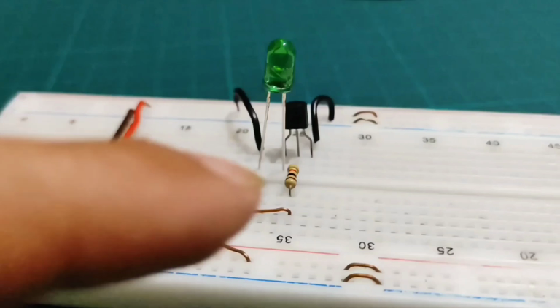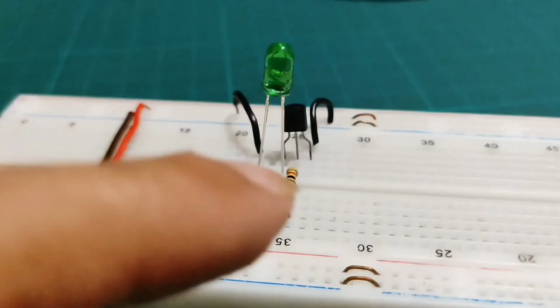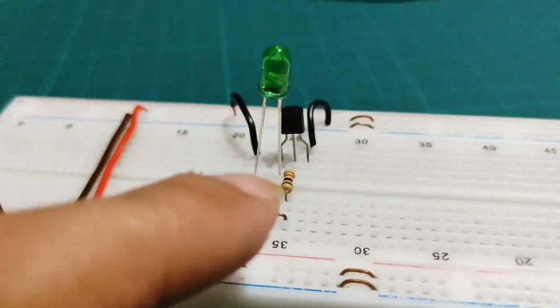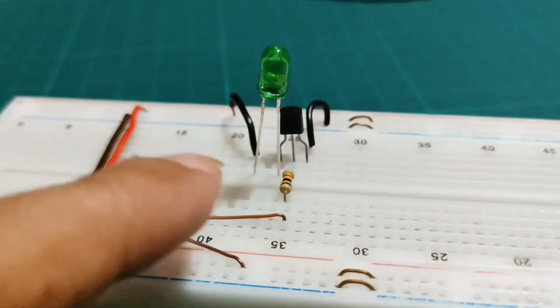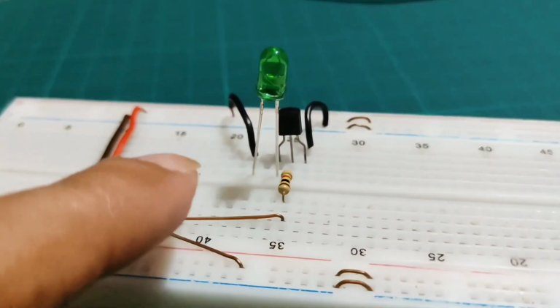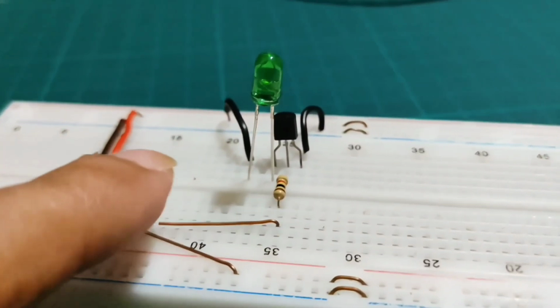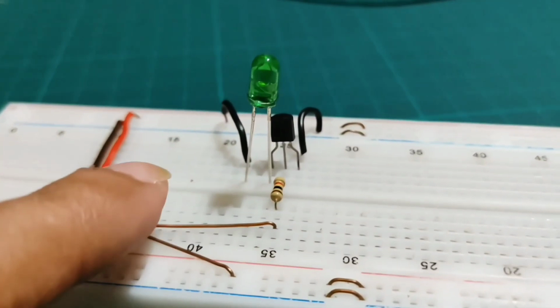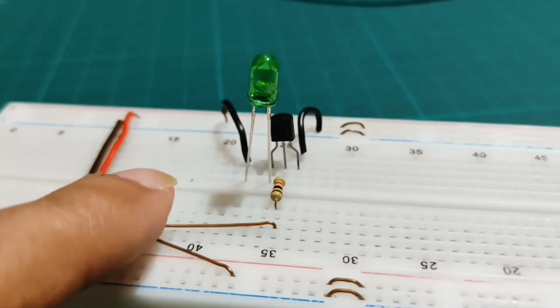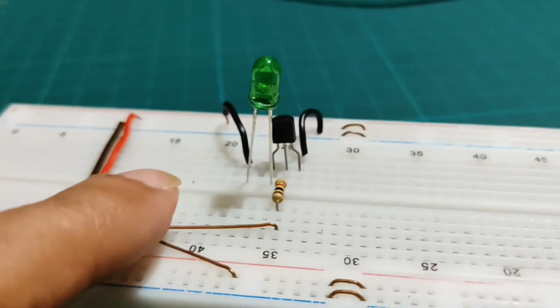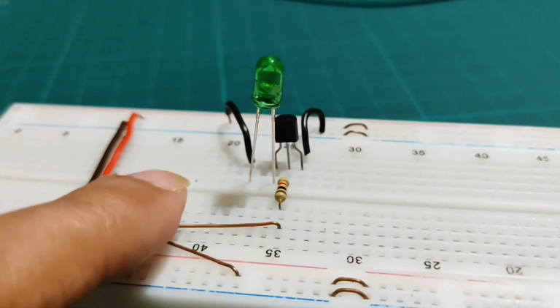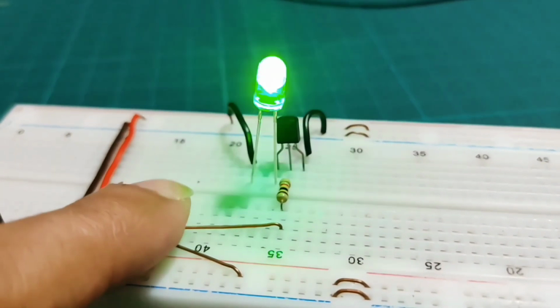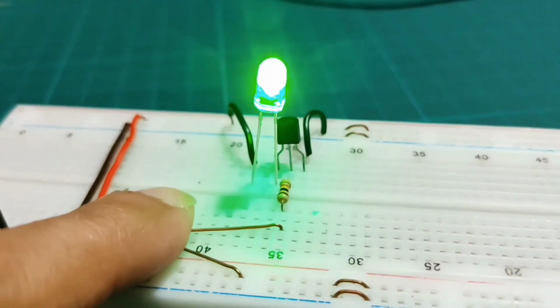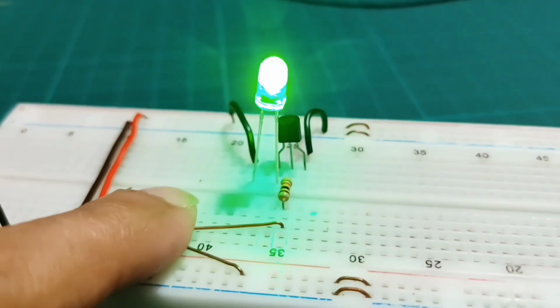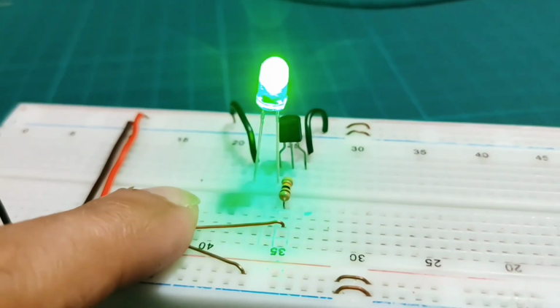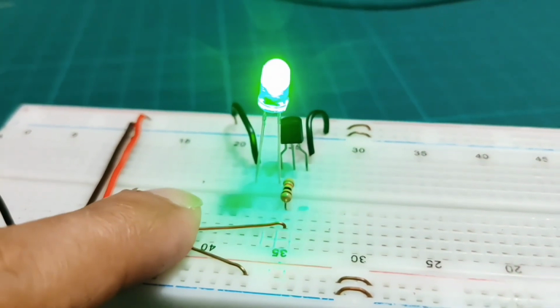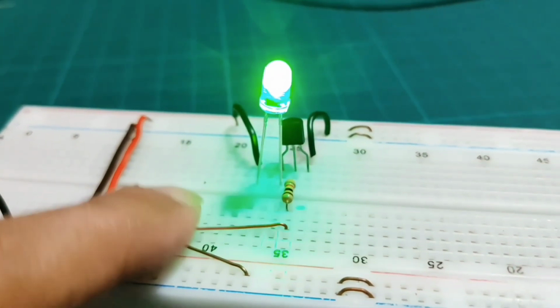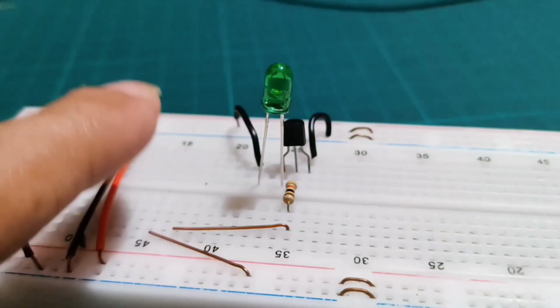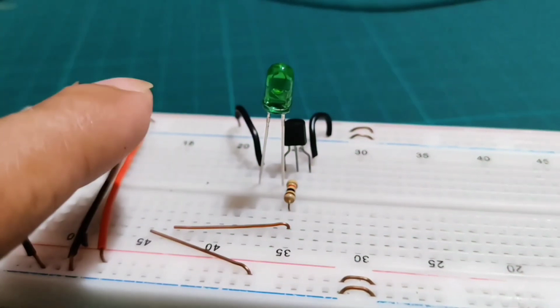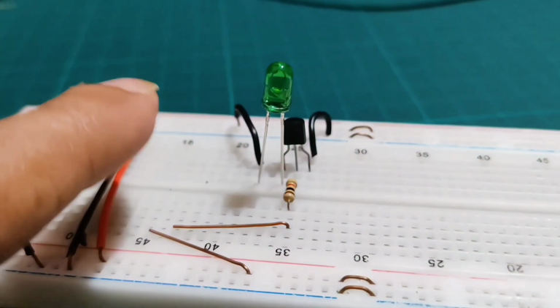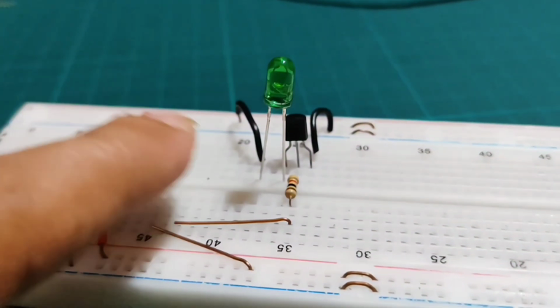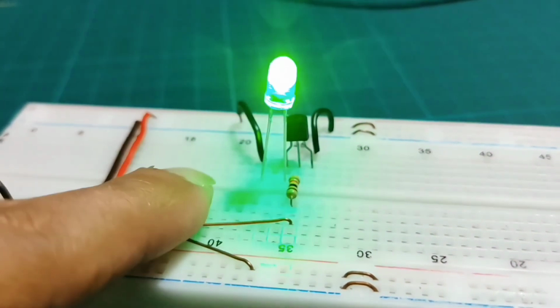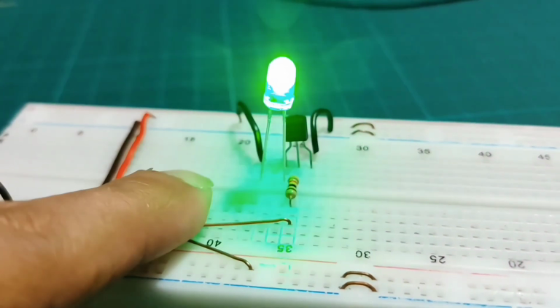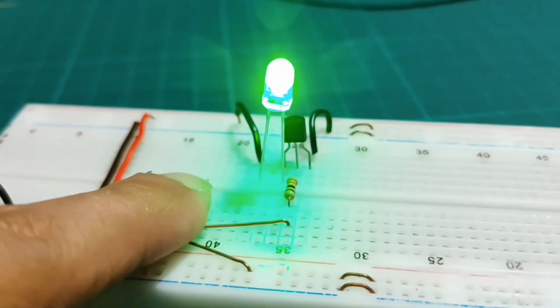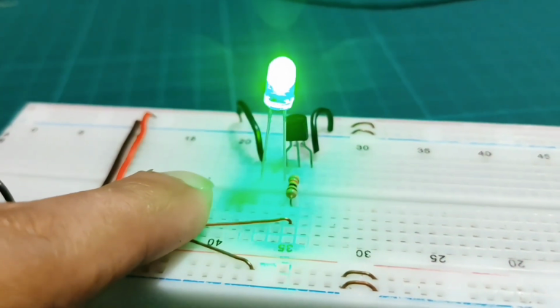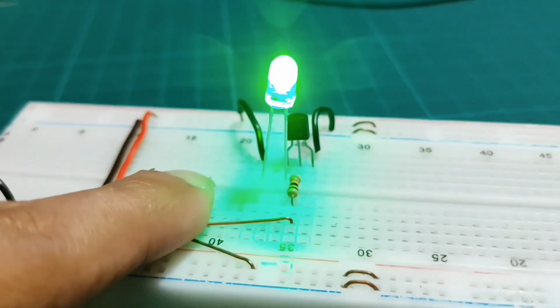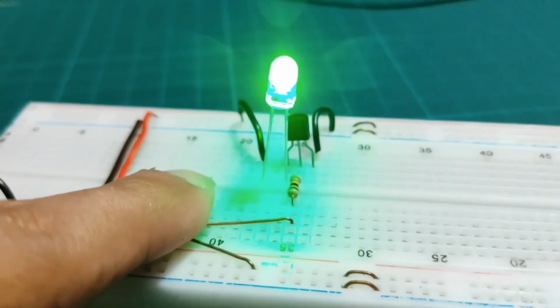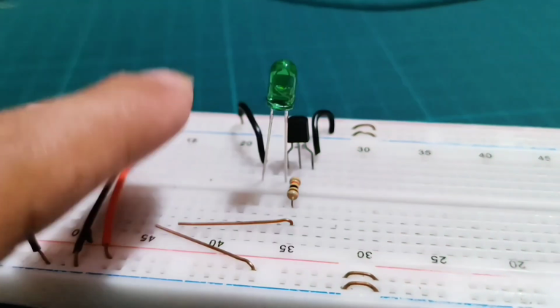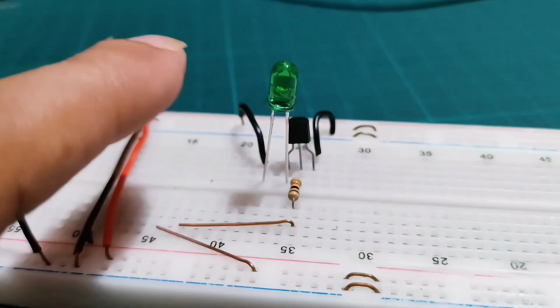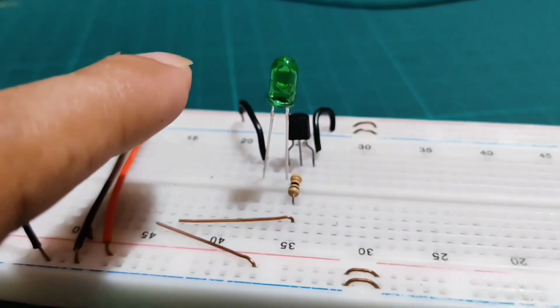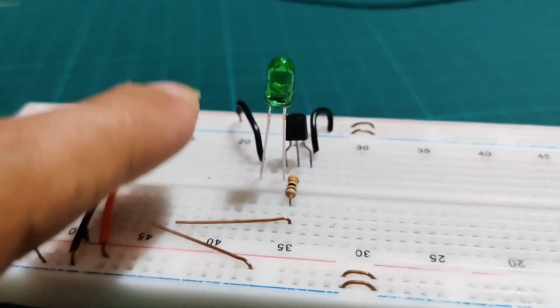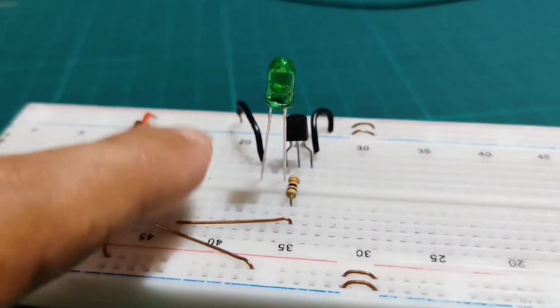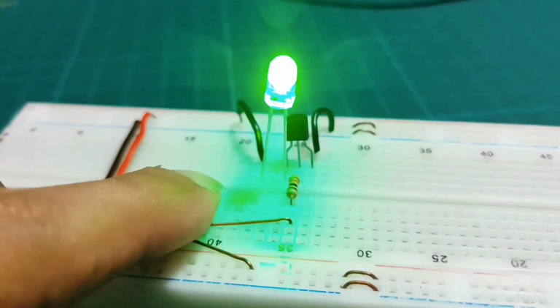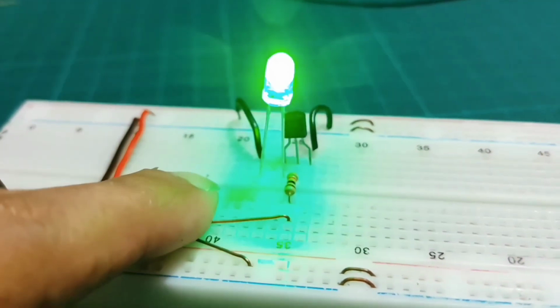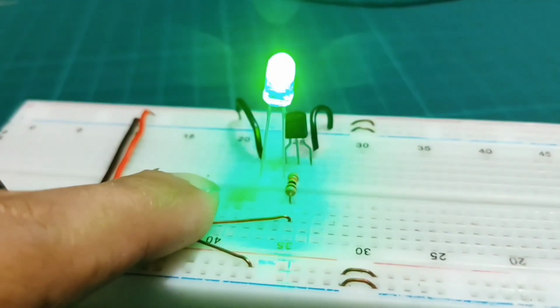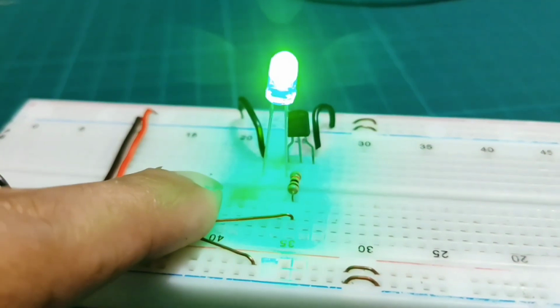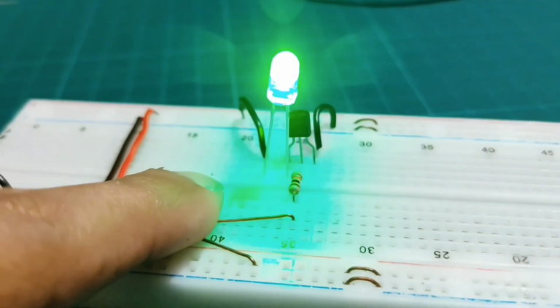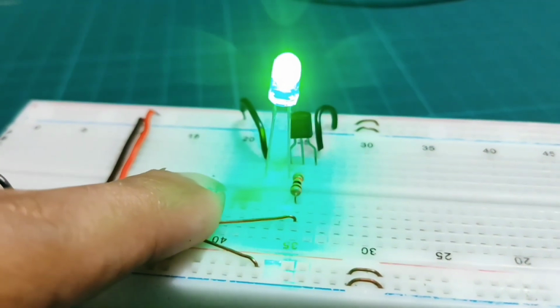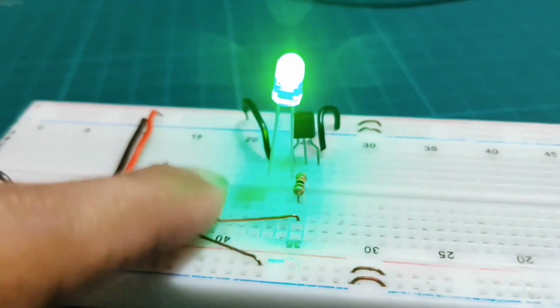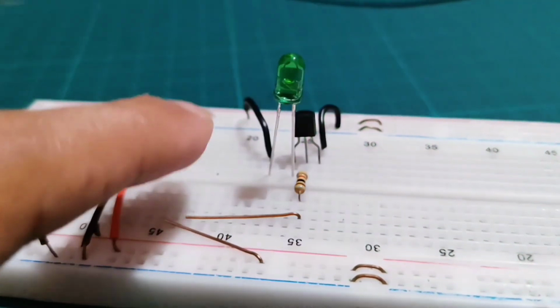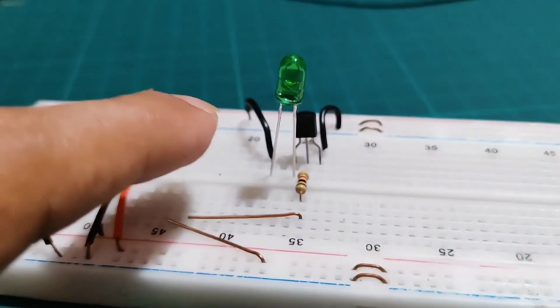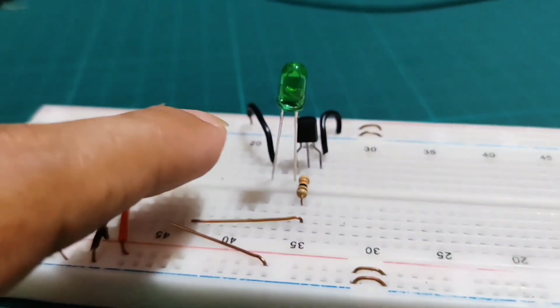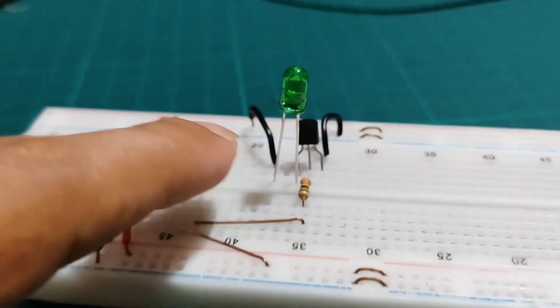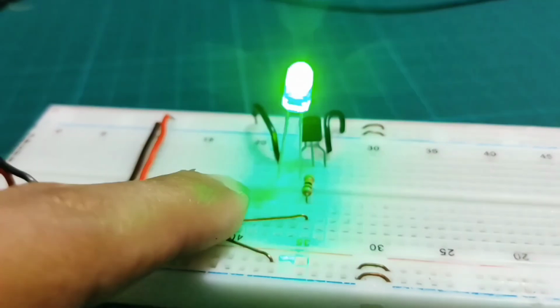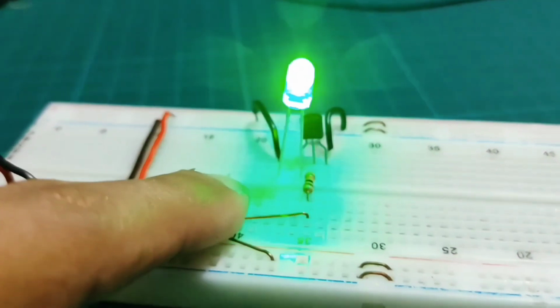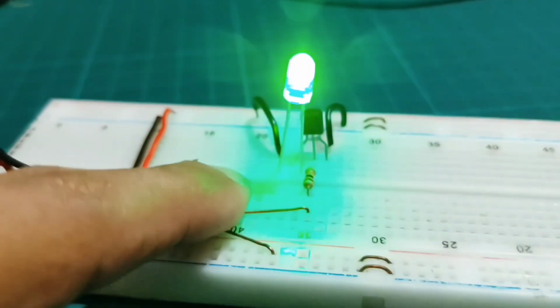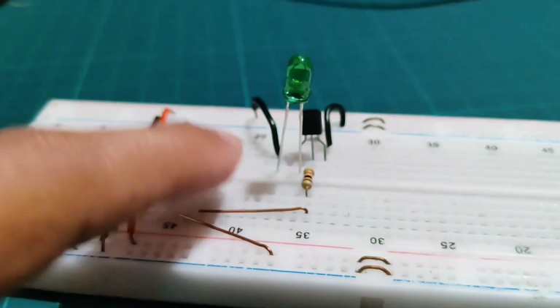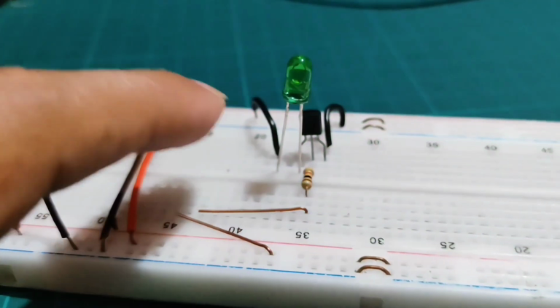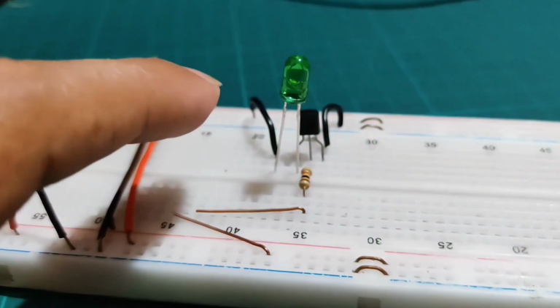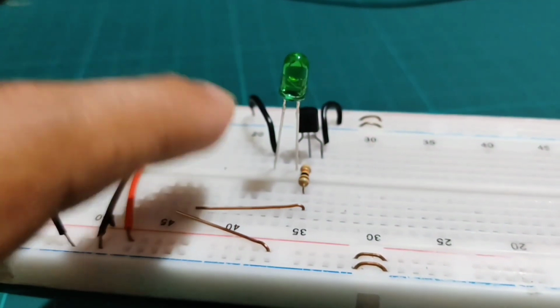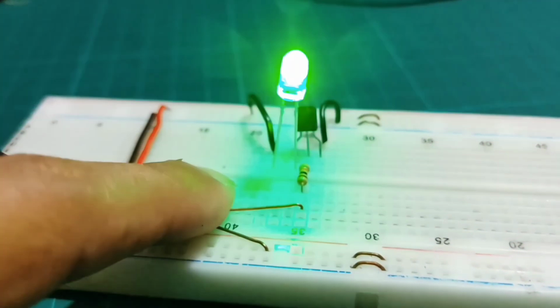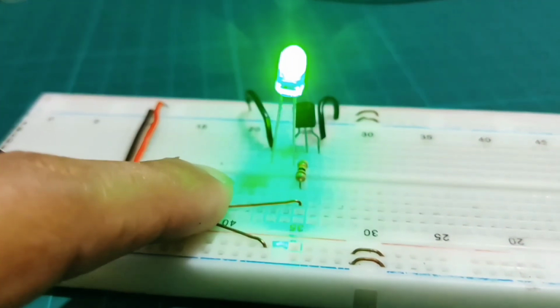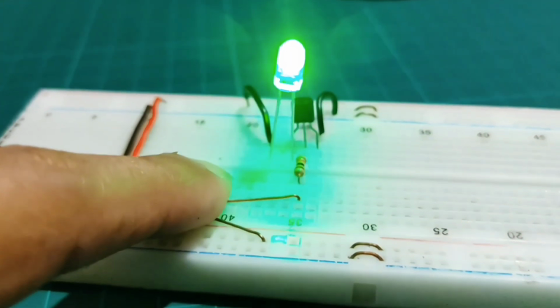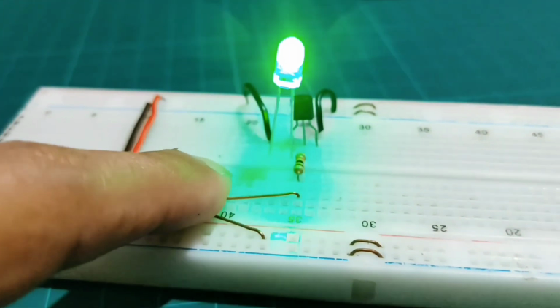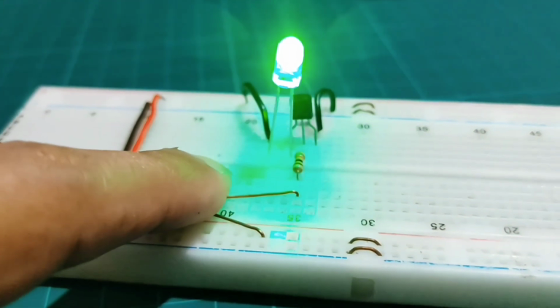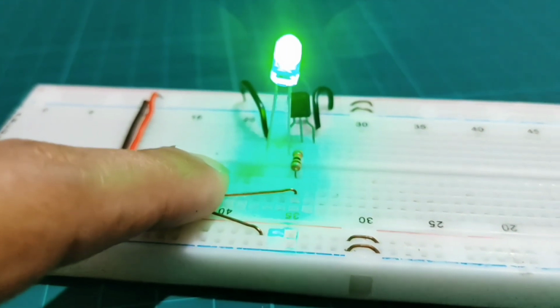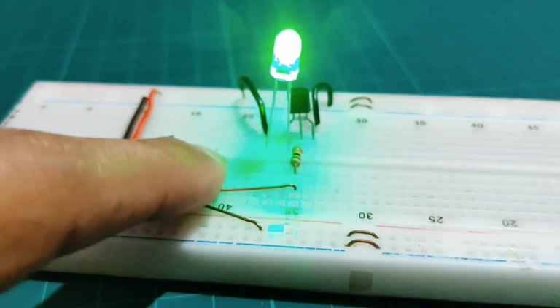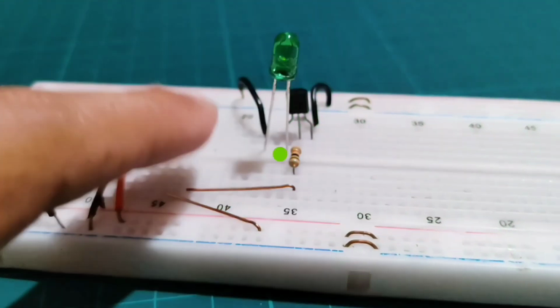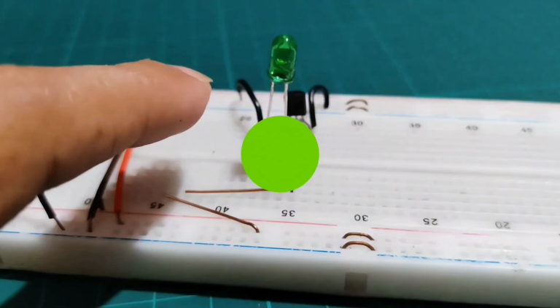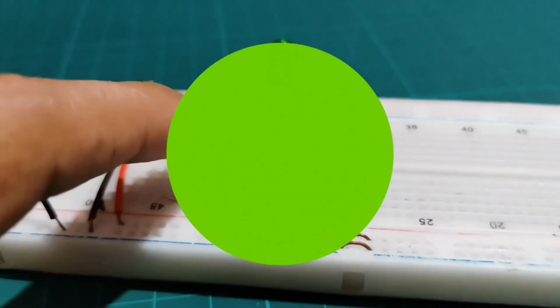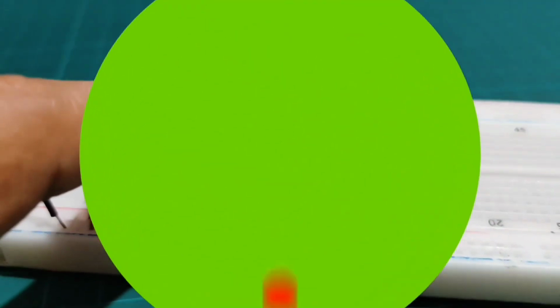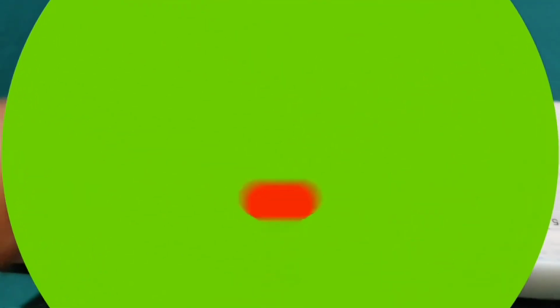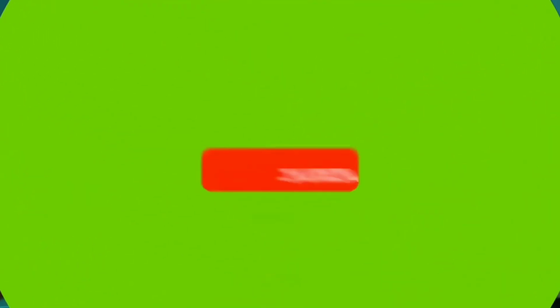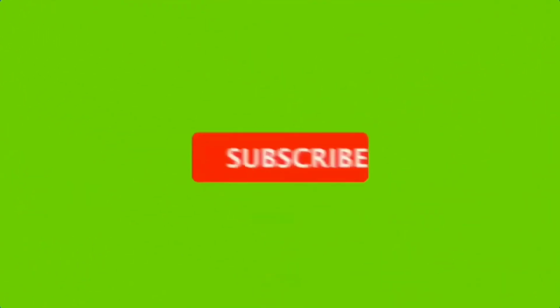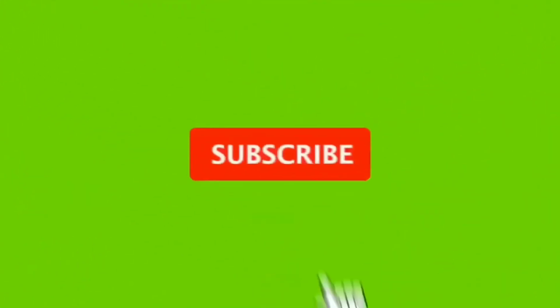Hi everyone! In this video, I'm going to make a touch sensor using a transistor. This switch is turned on when it is touched.